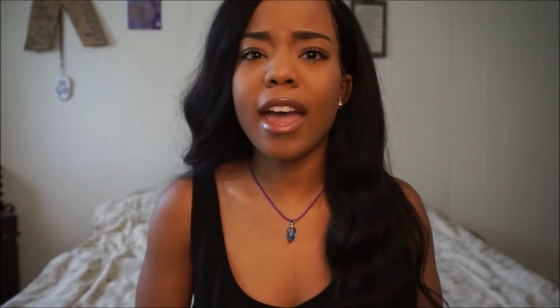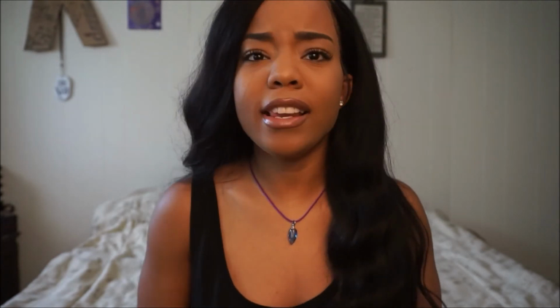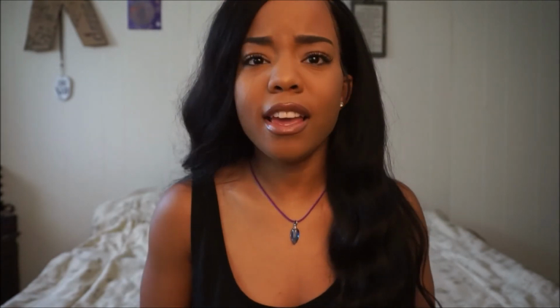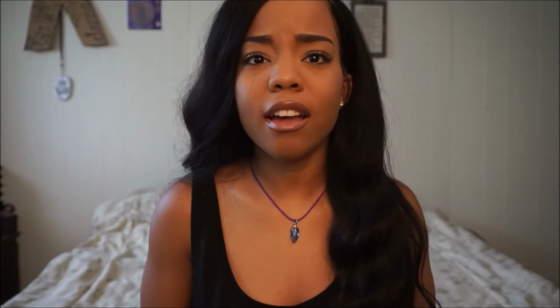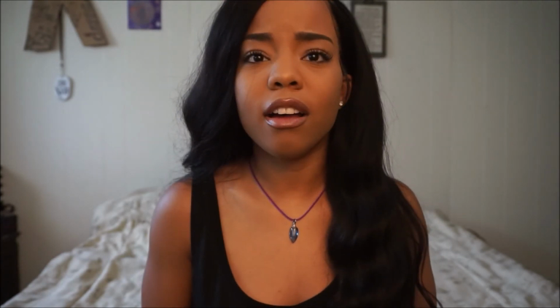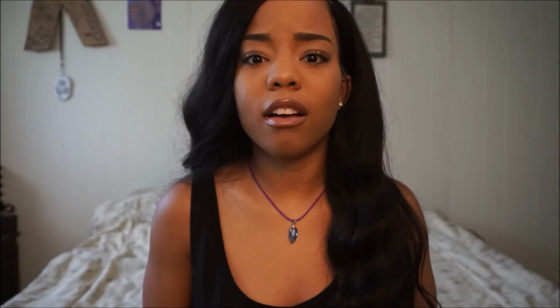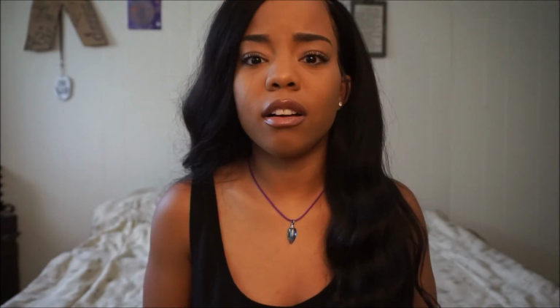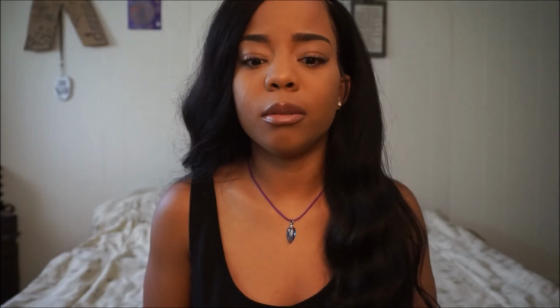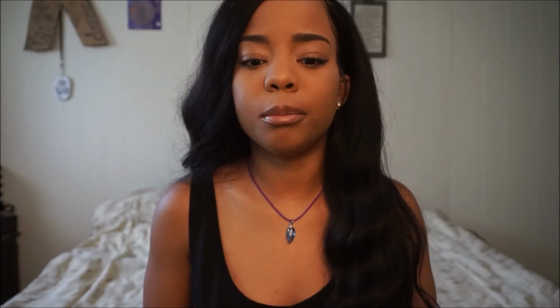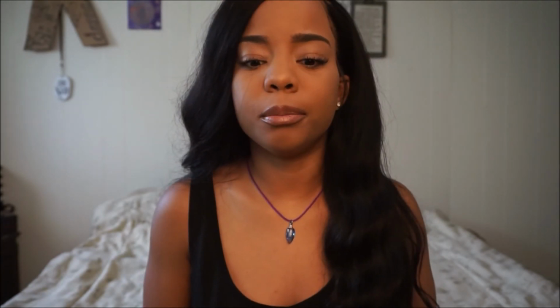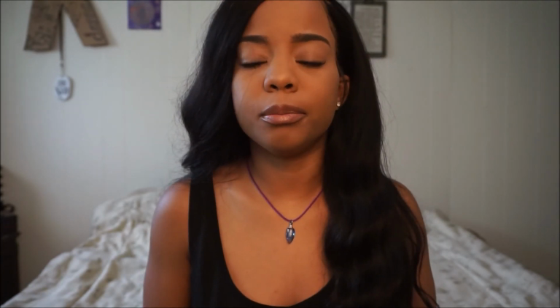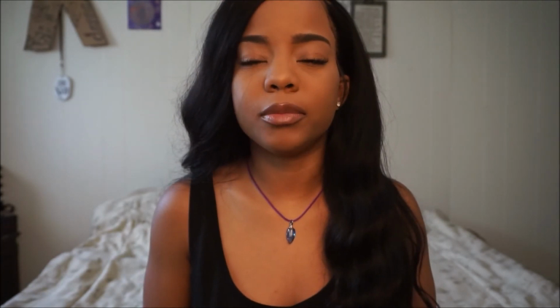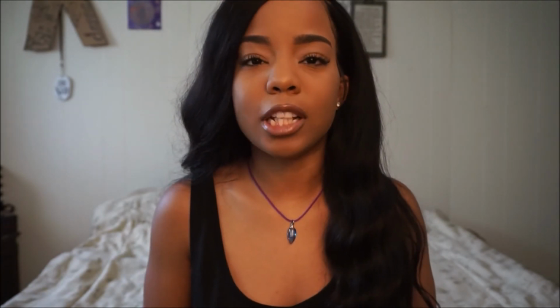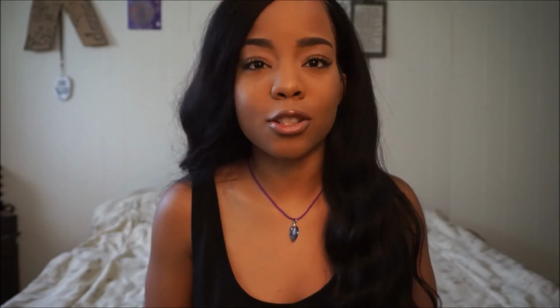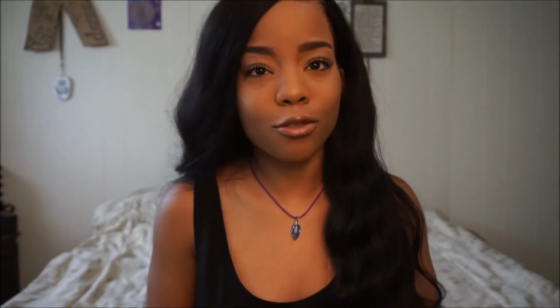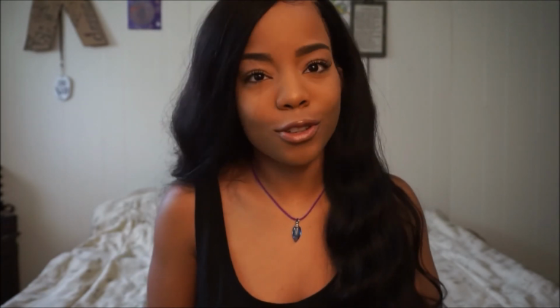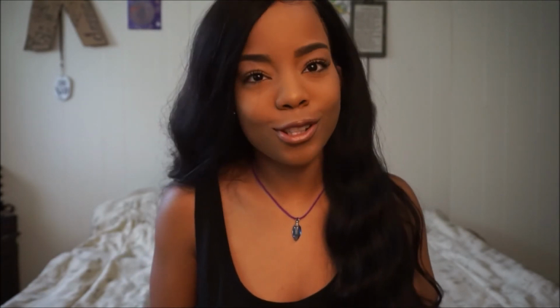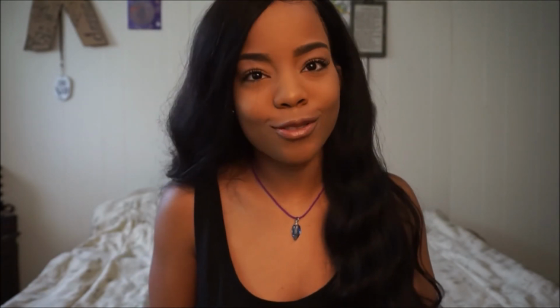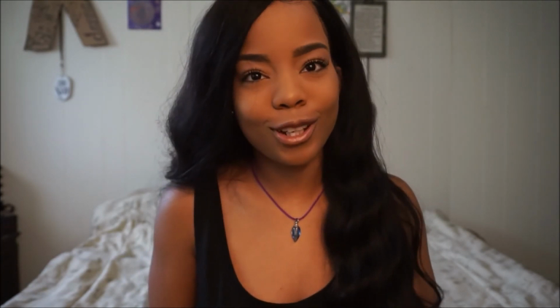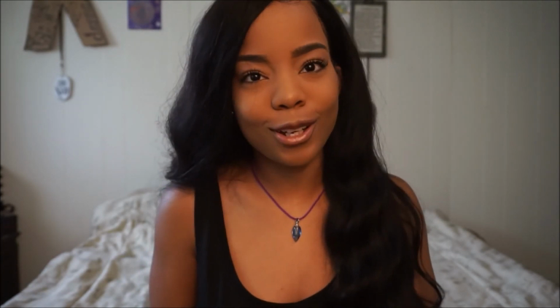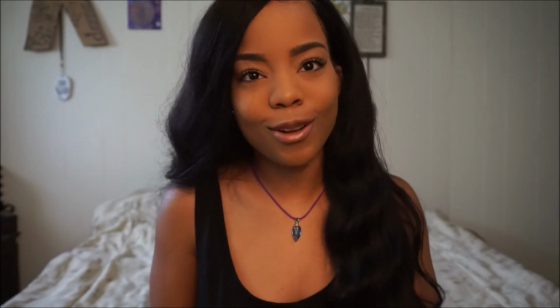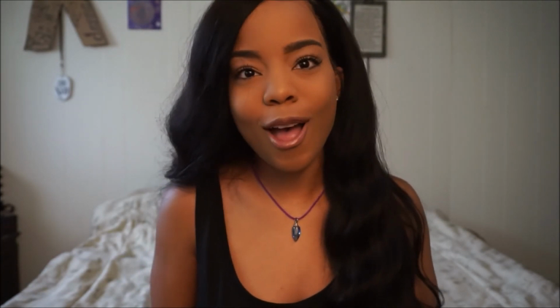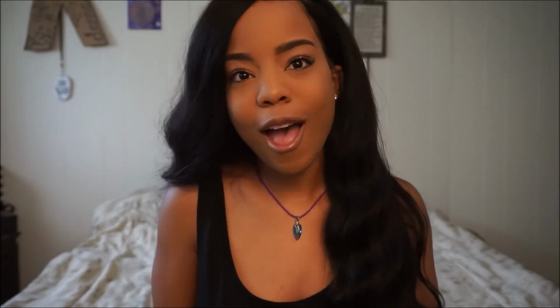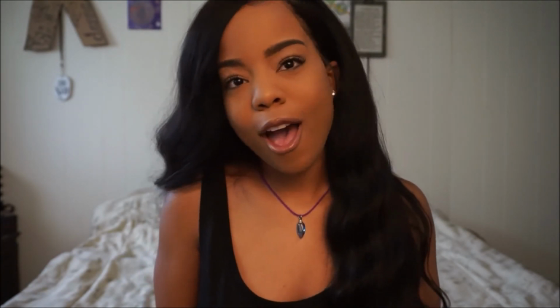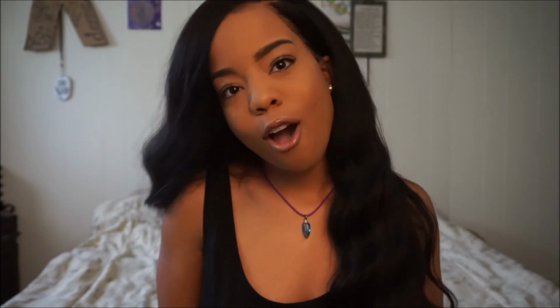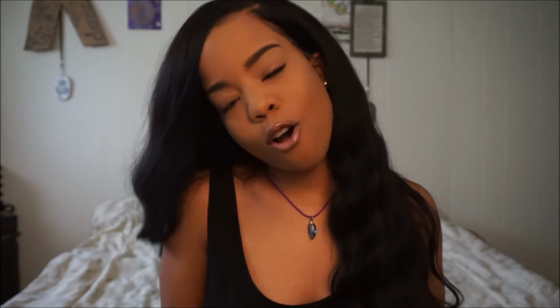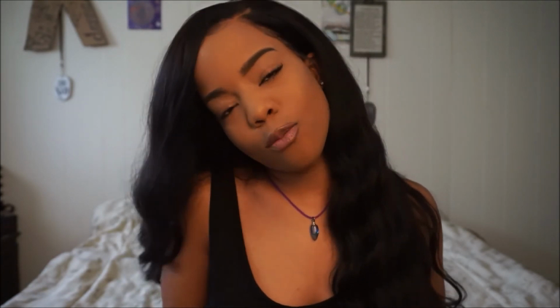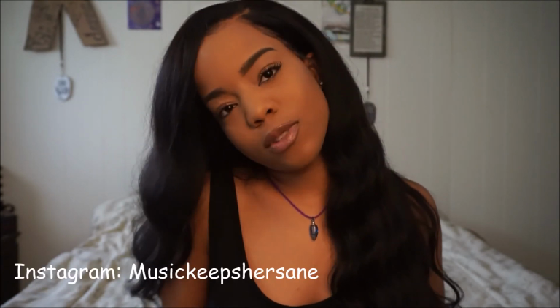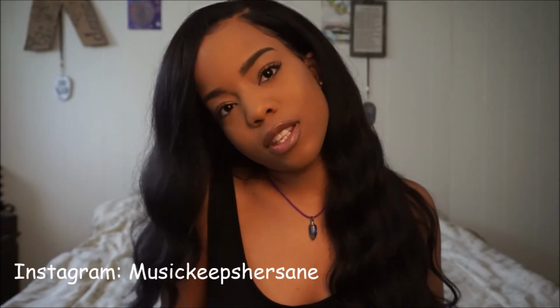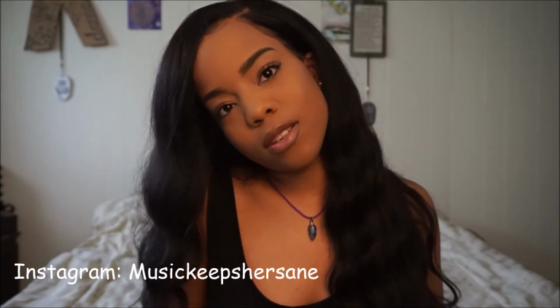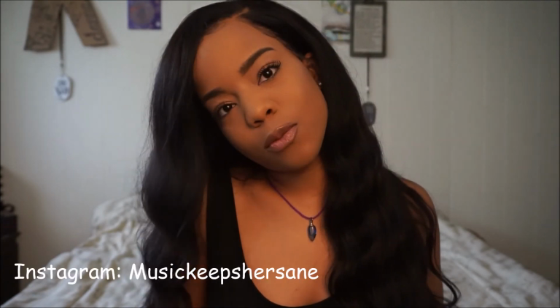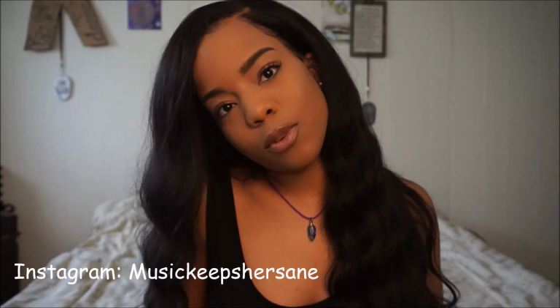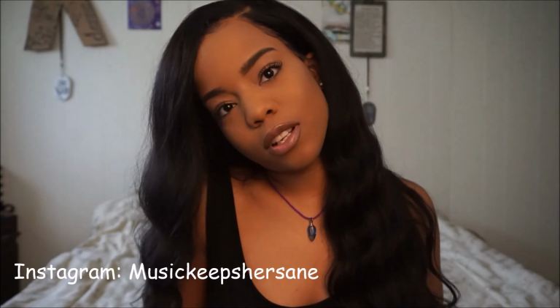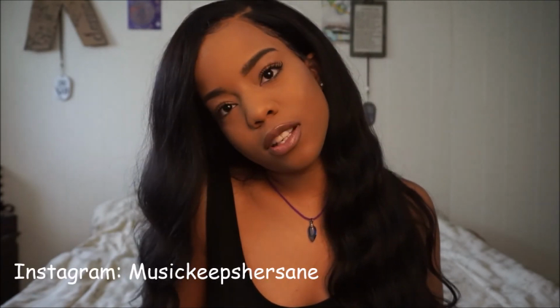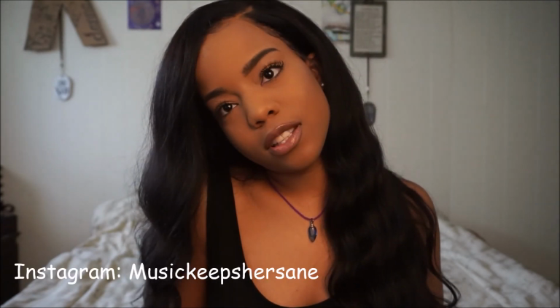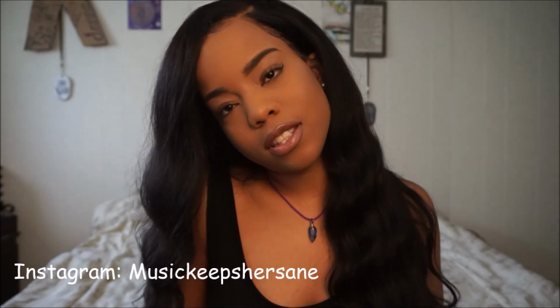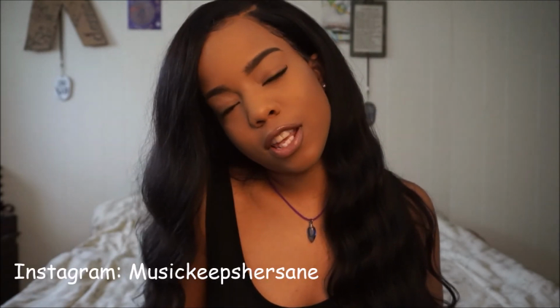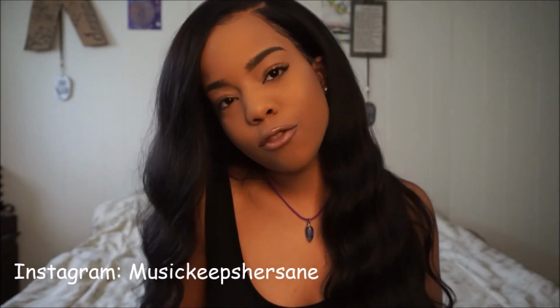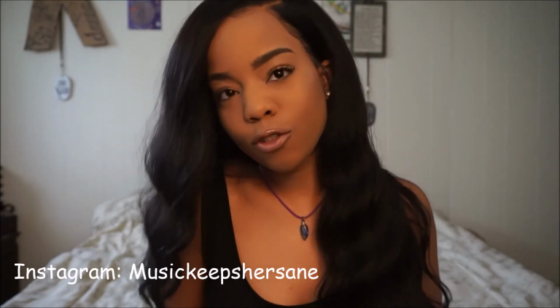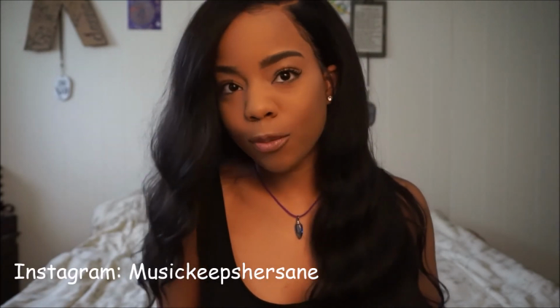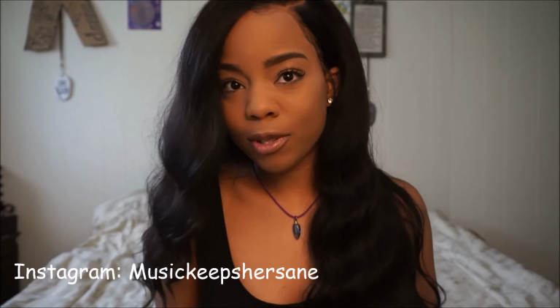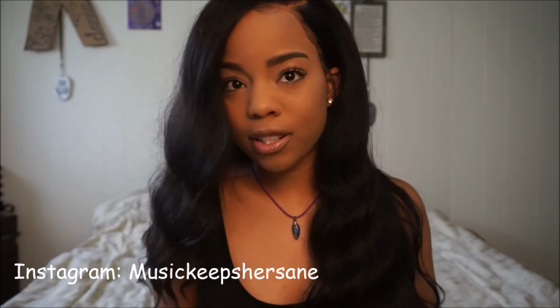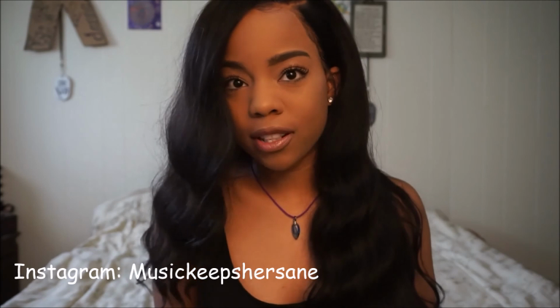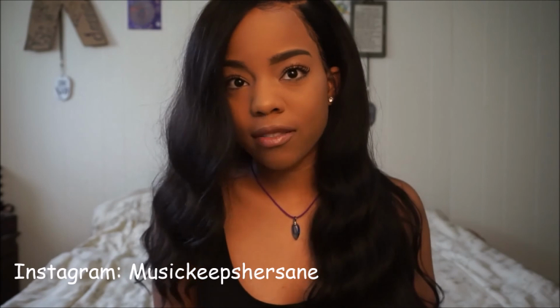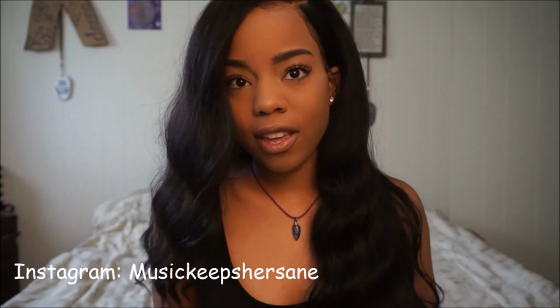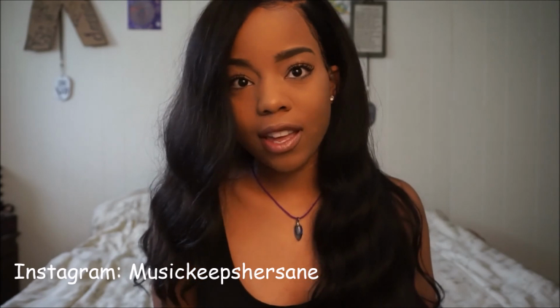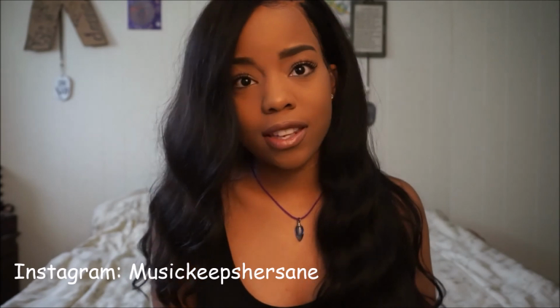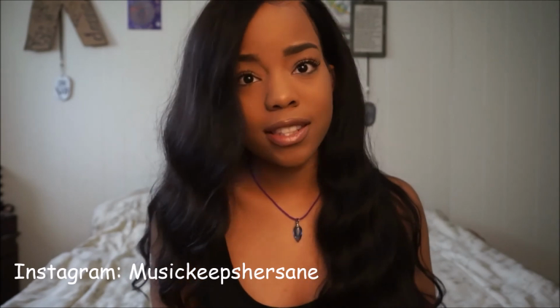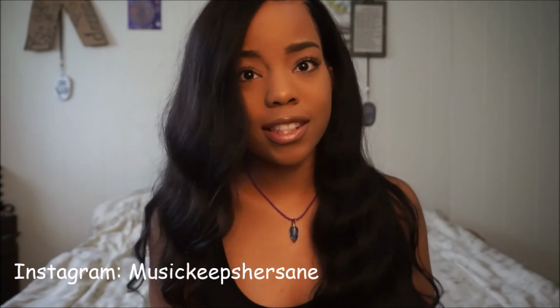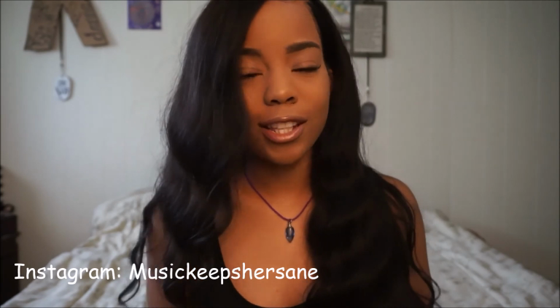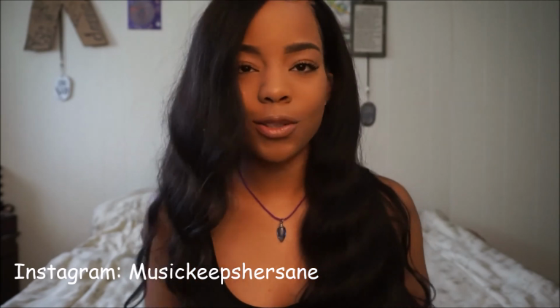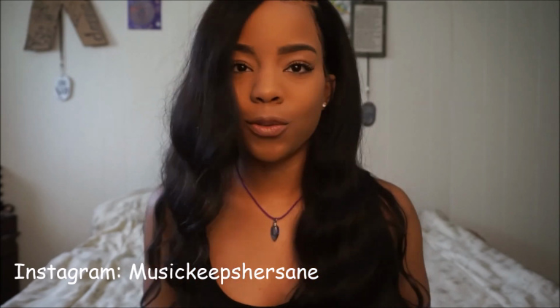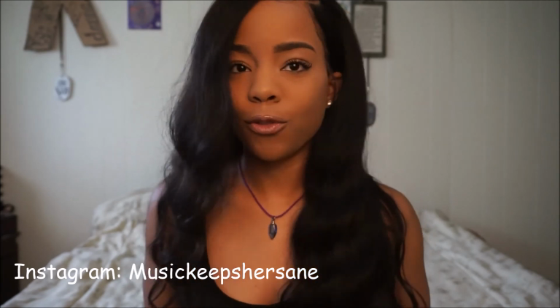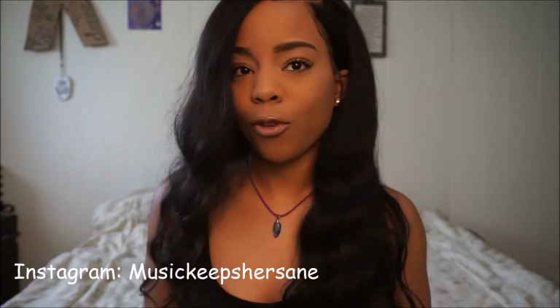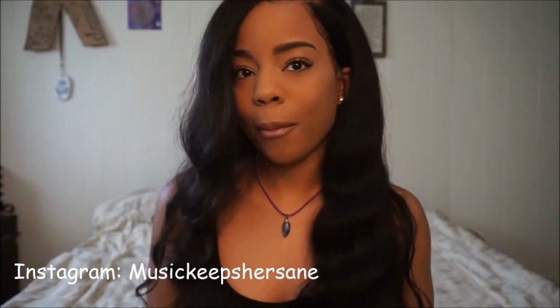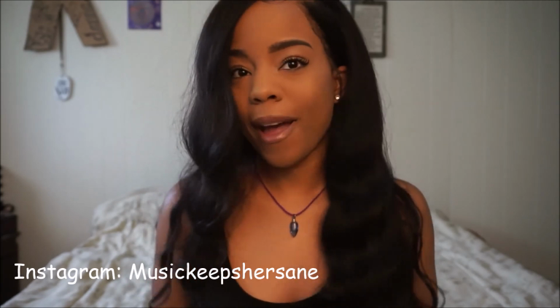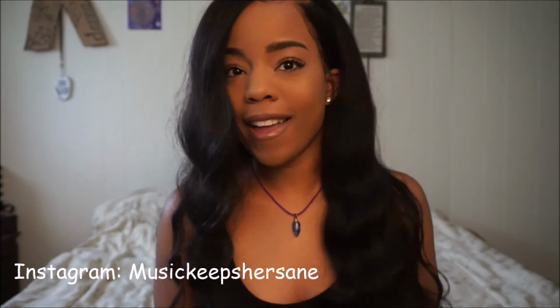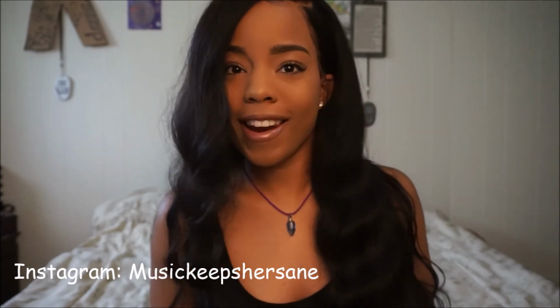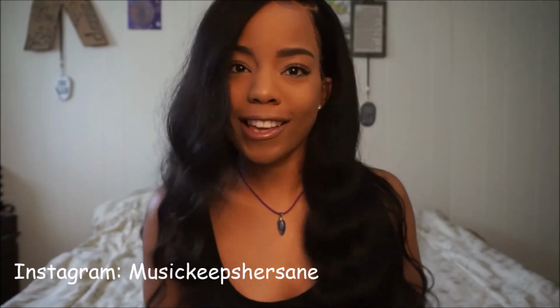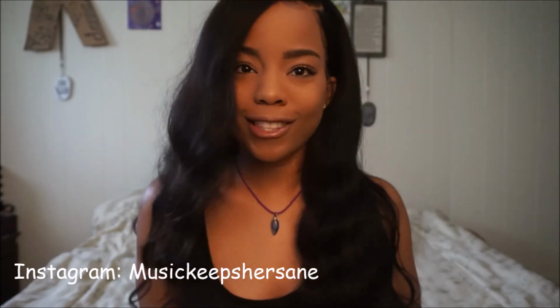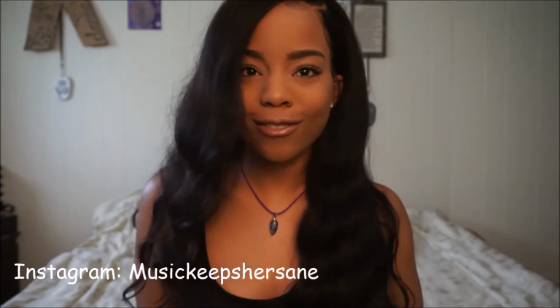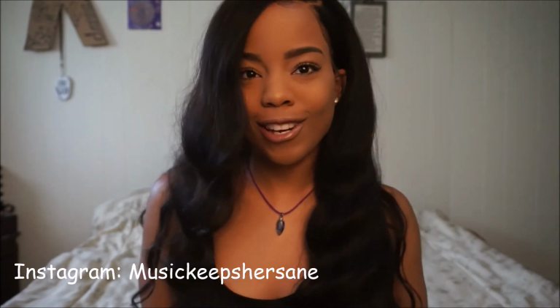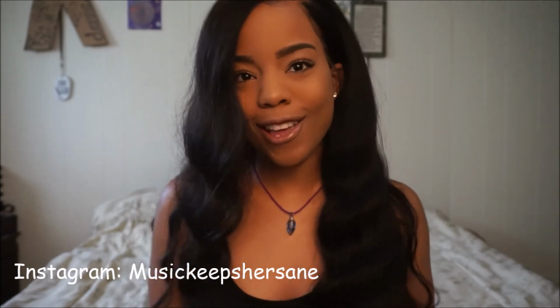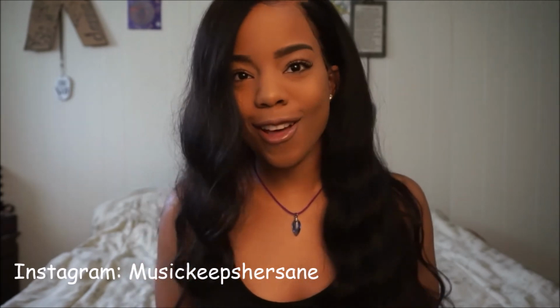Yeah, that's all for this video. Hope it was informative and stay tuned for my next video.